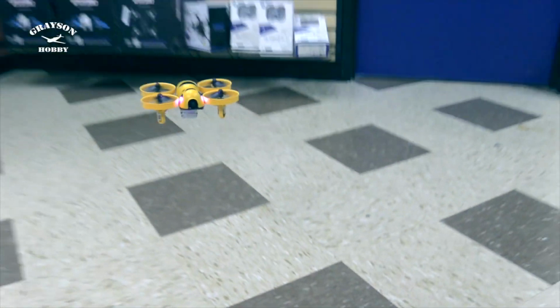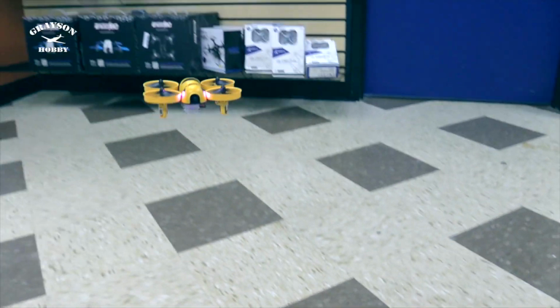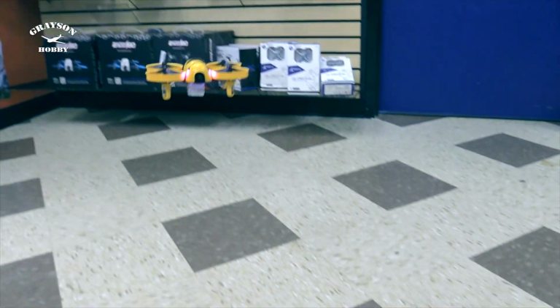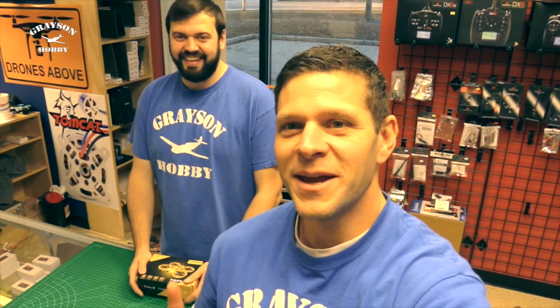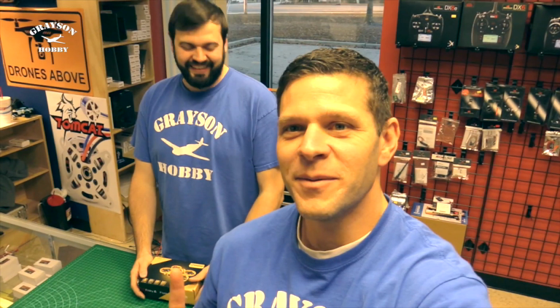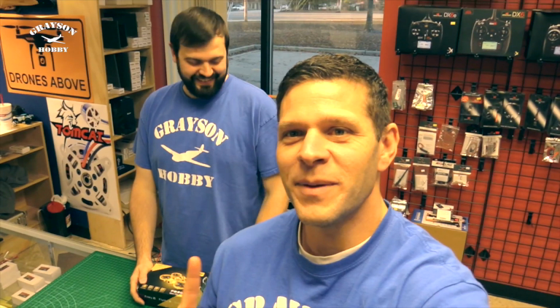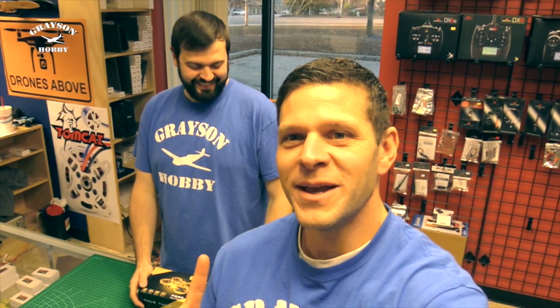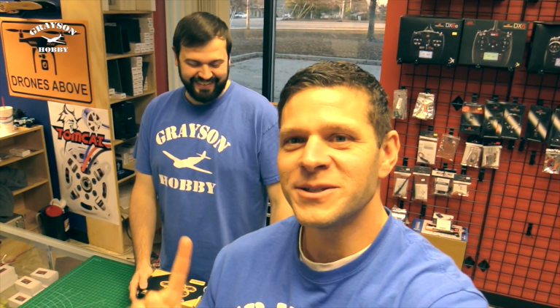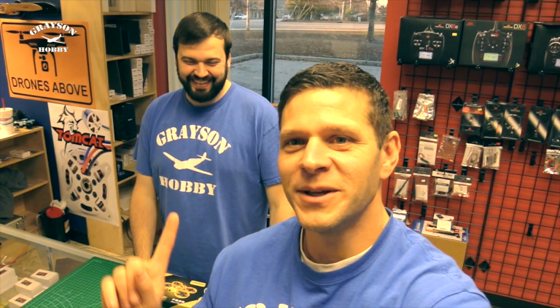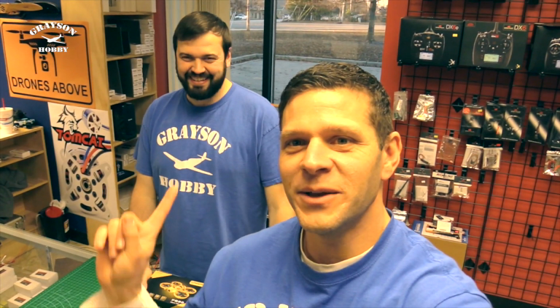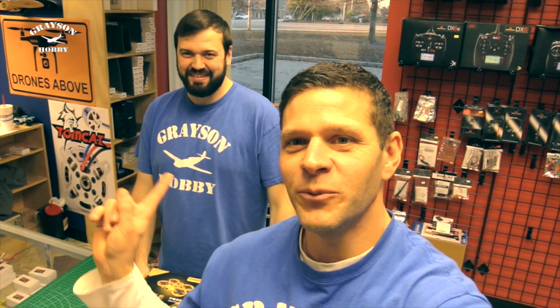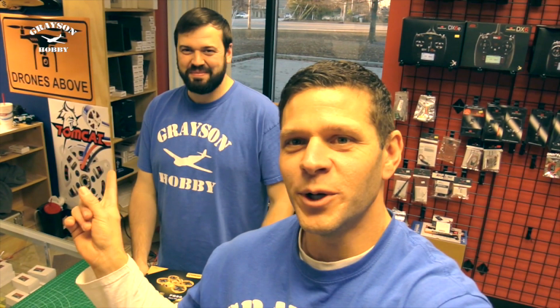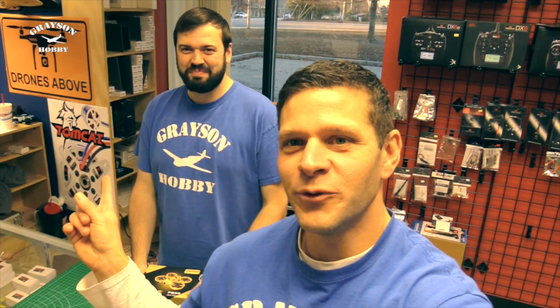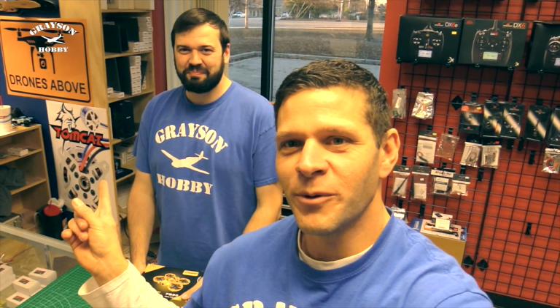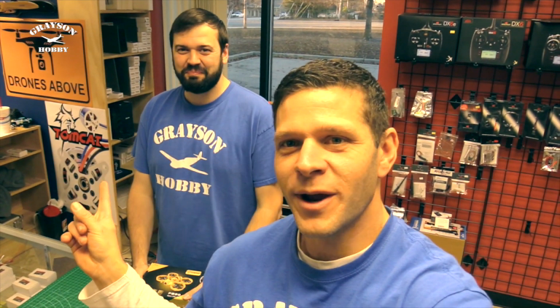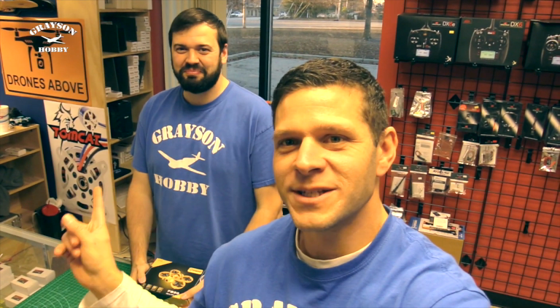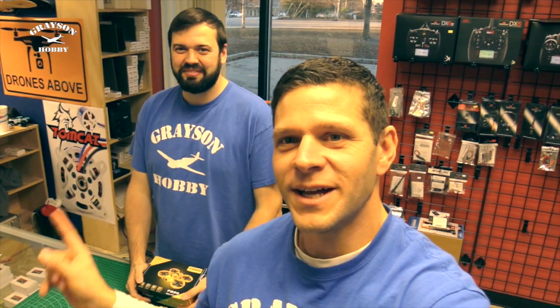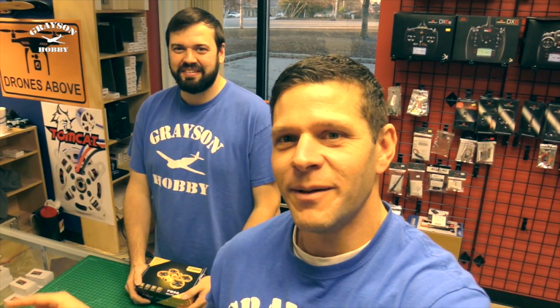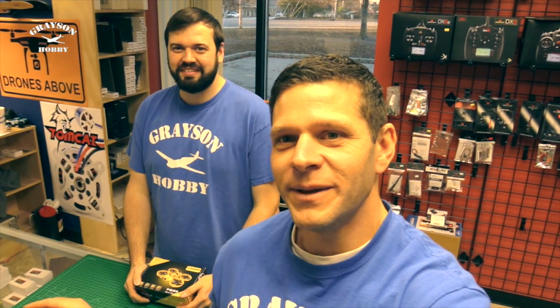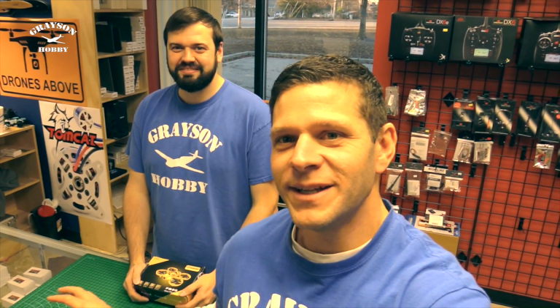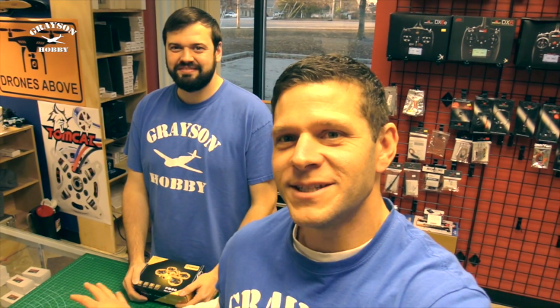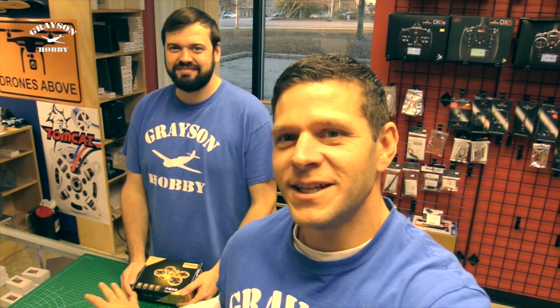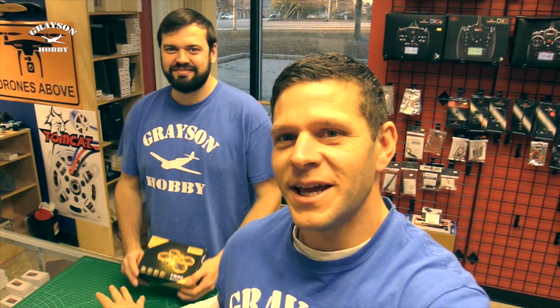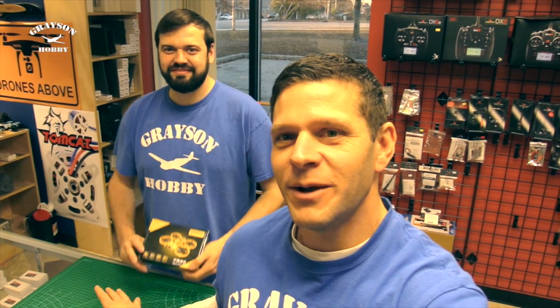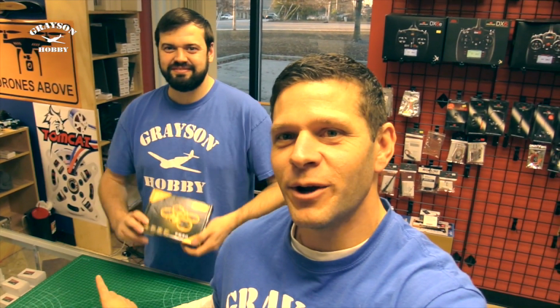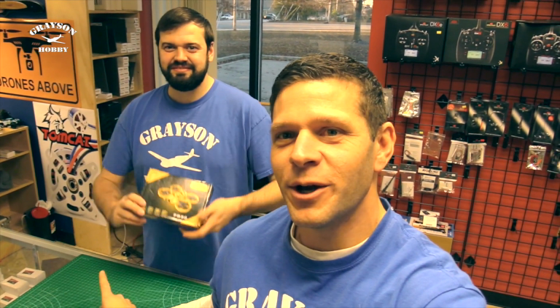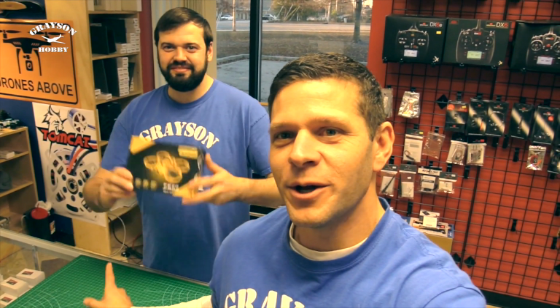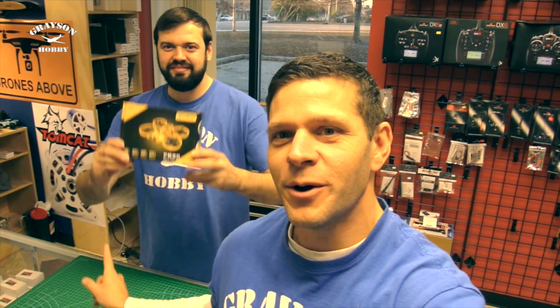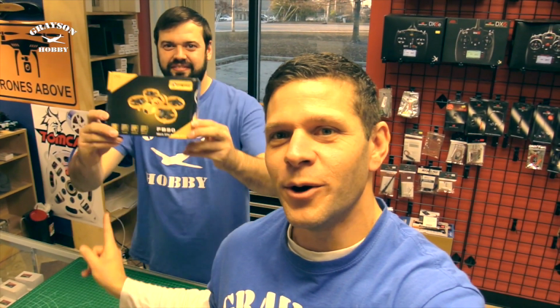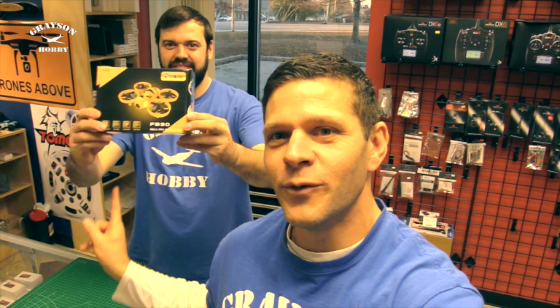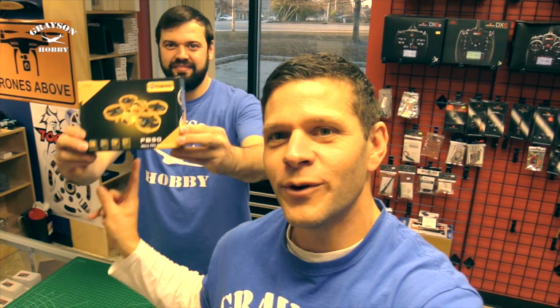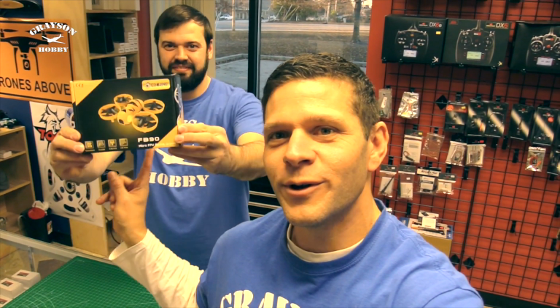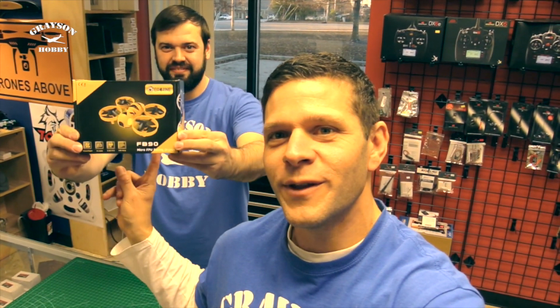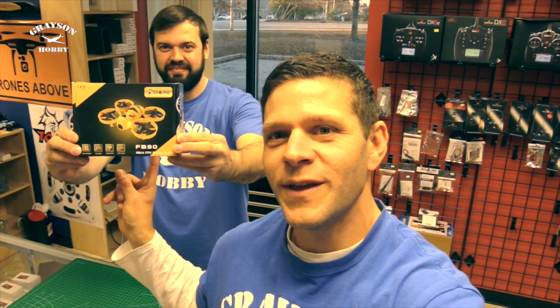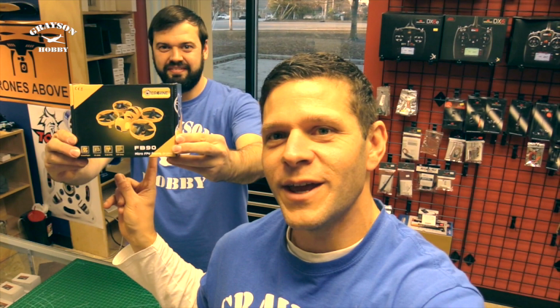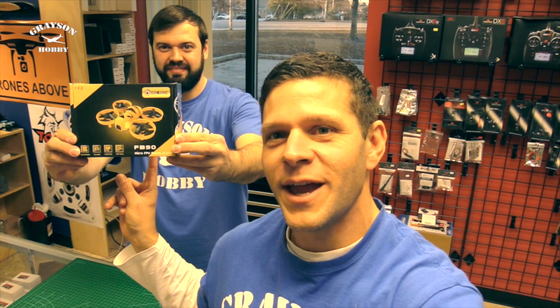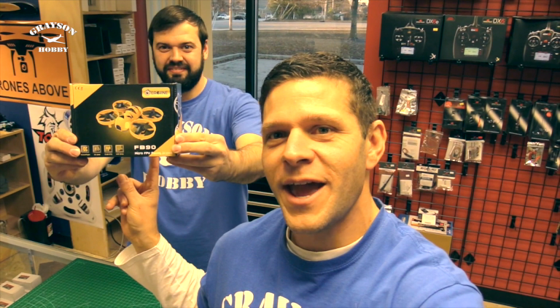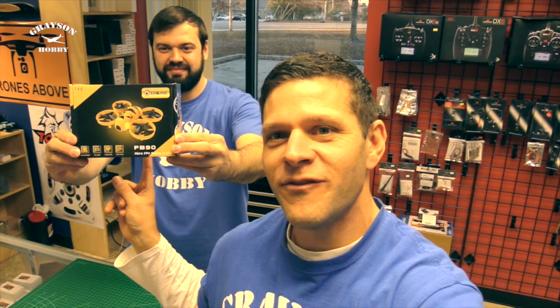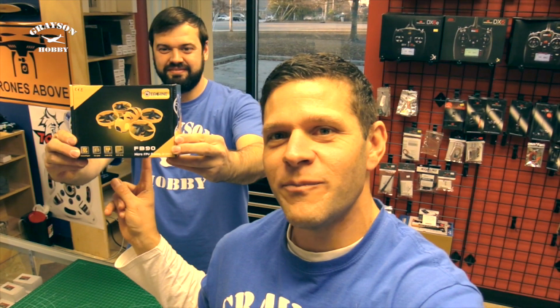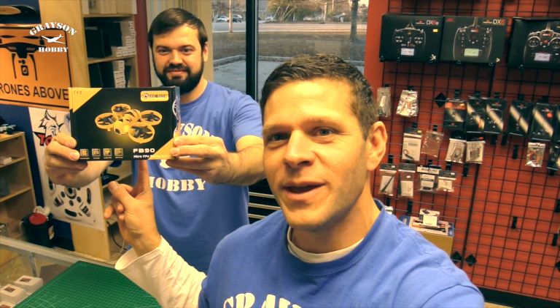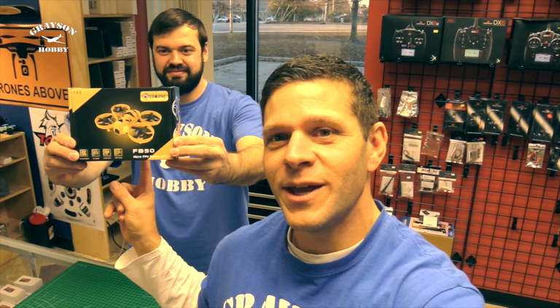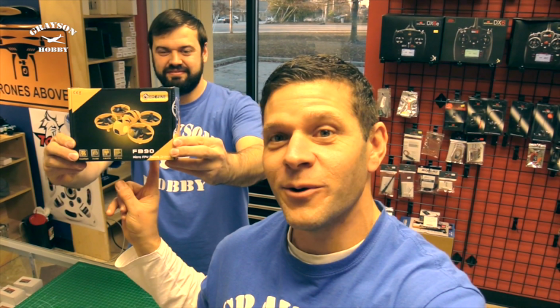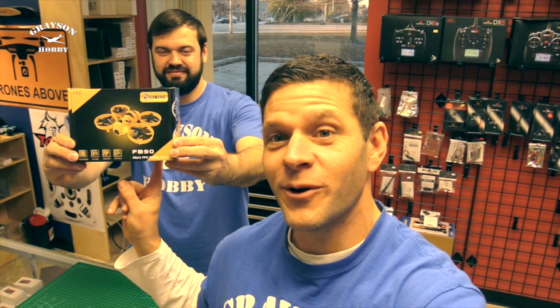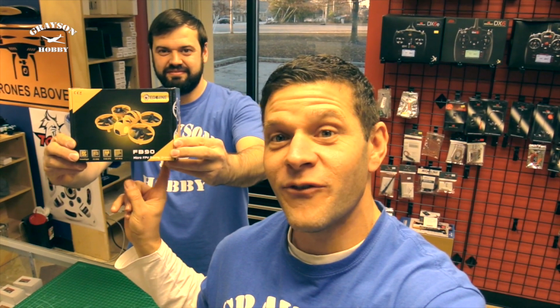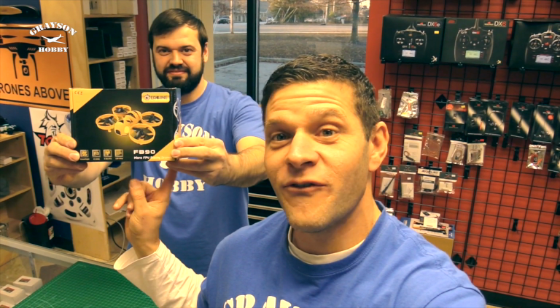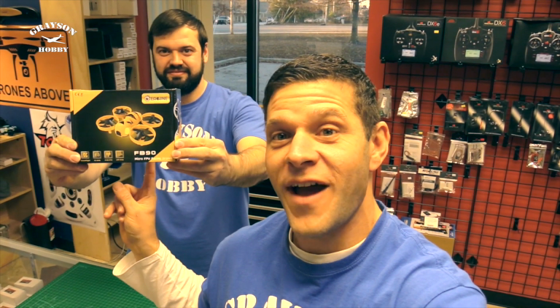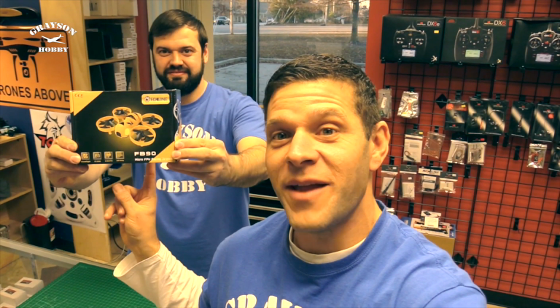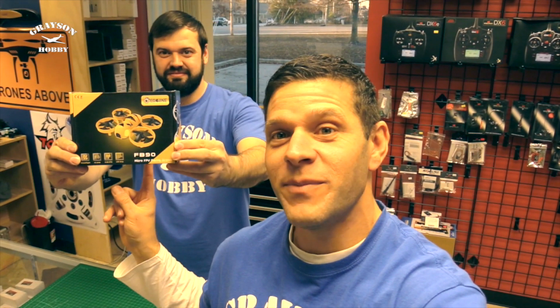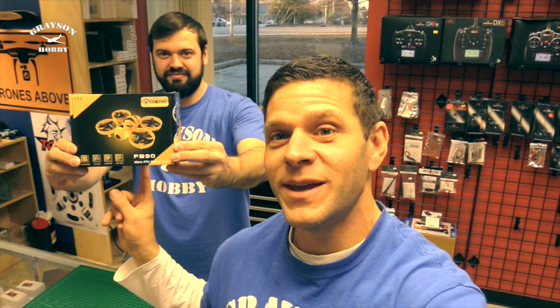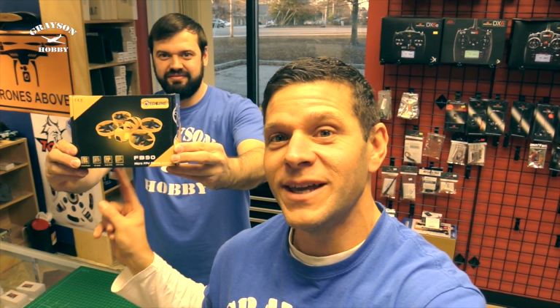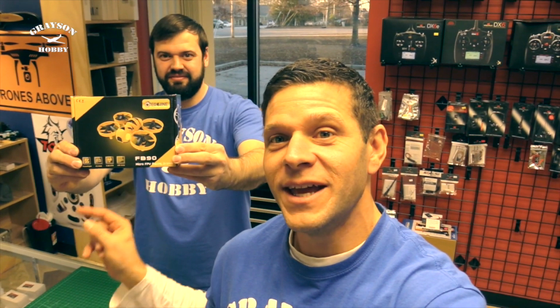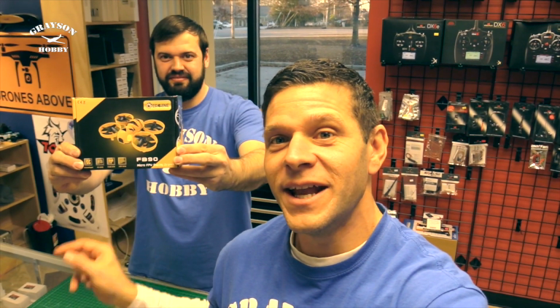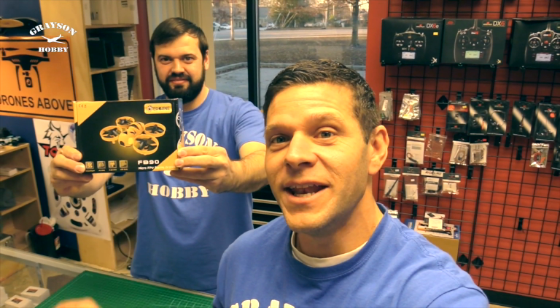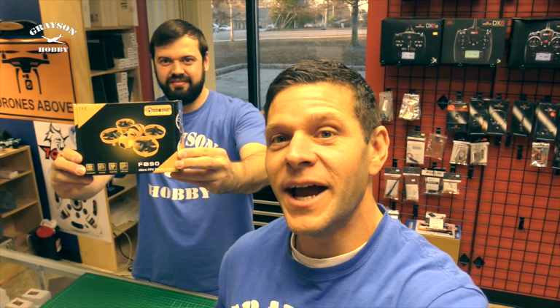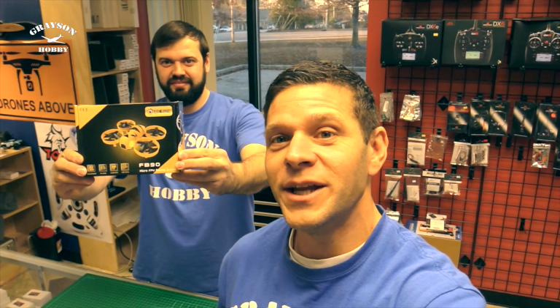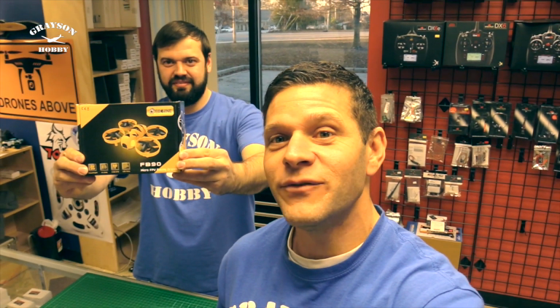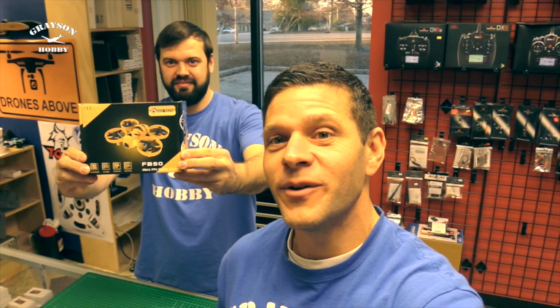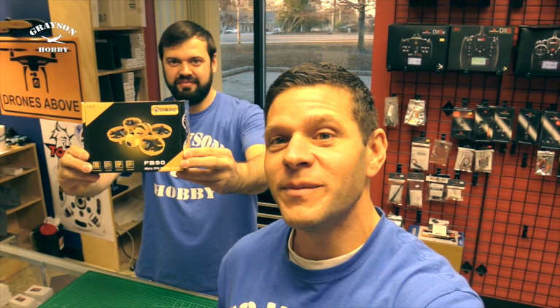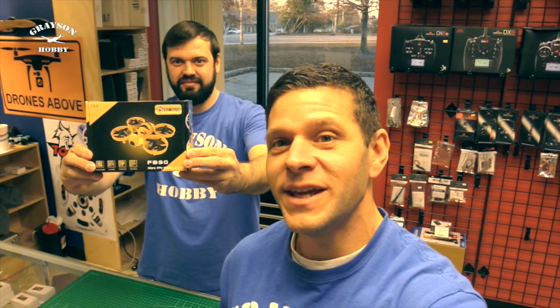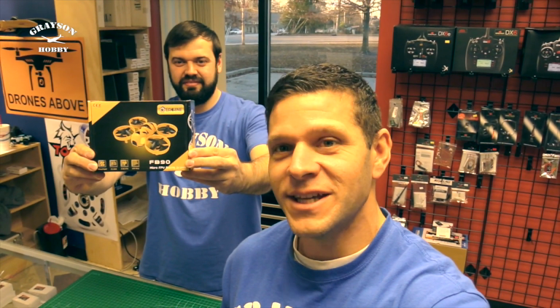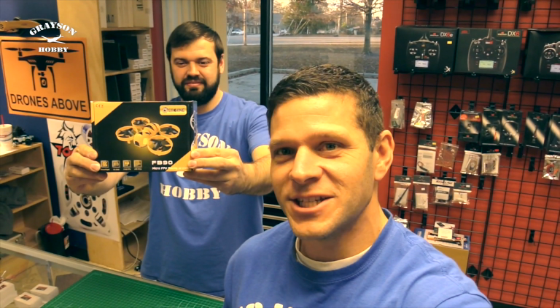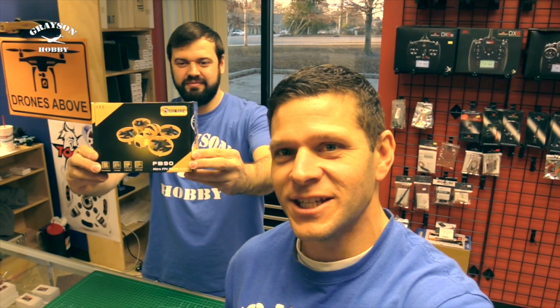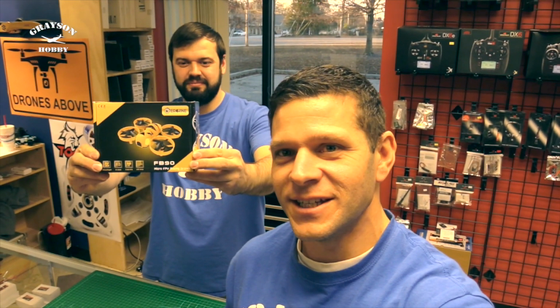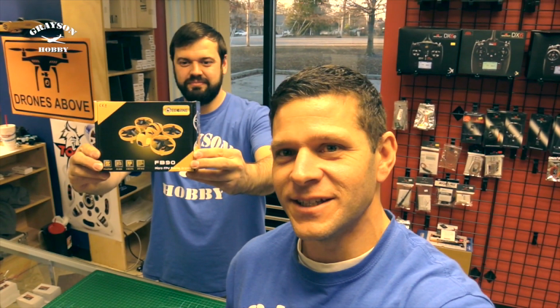Hey, Basil and Will from Grayson Hobby, and today we're going to go over the FB or Fat B 90 from Eashin.